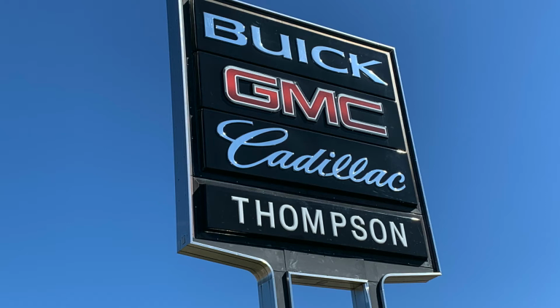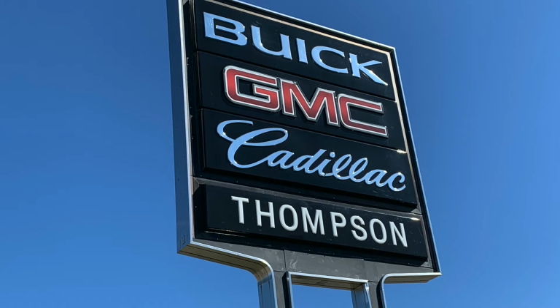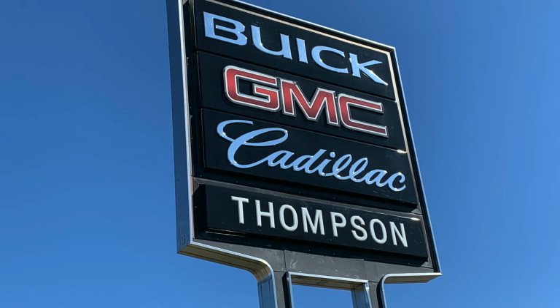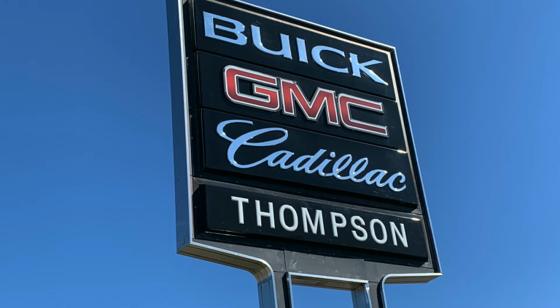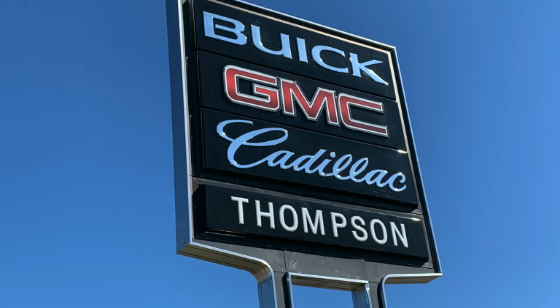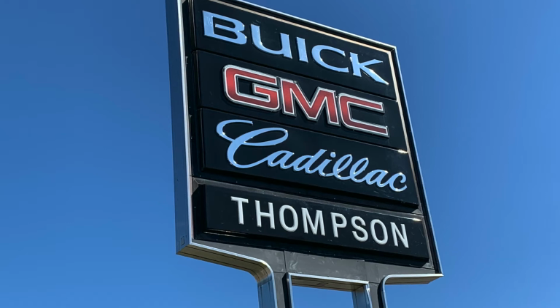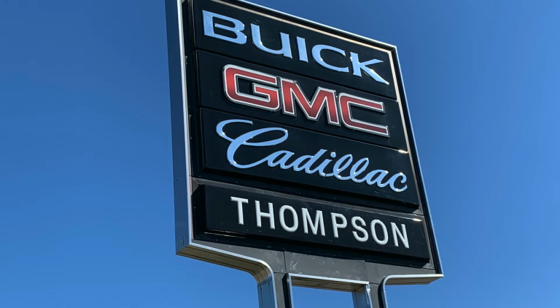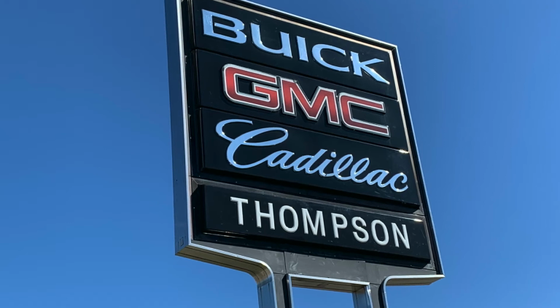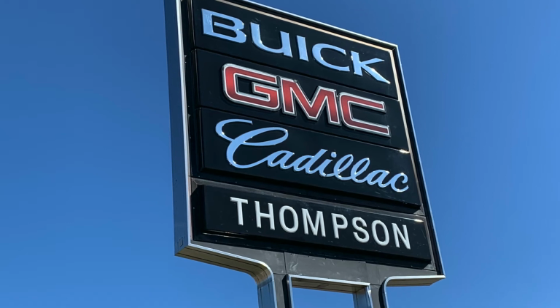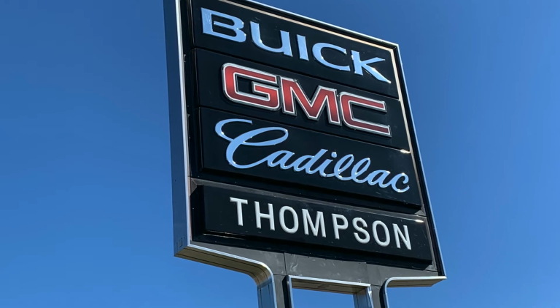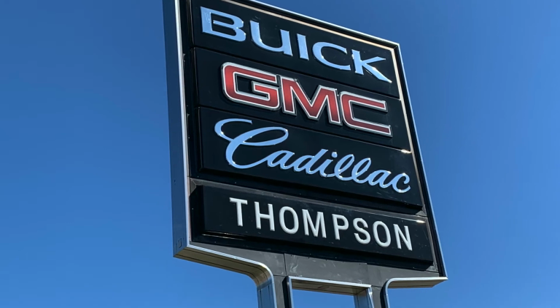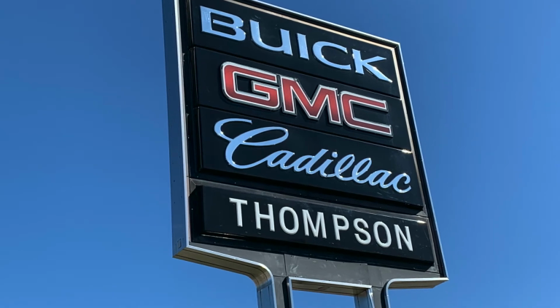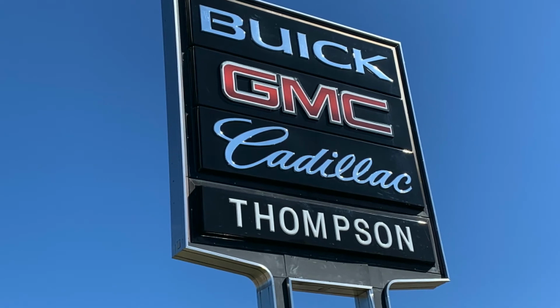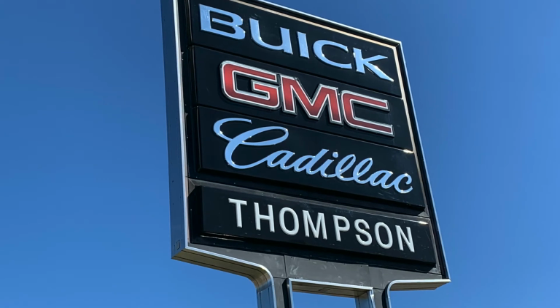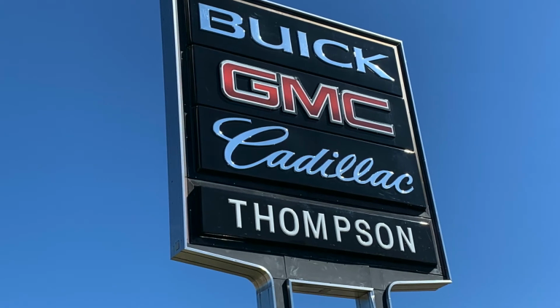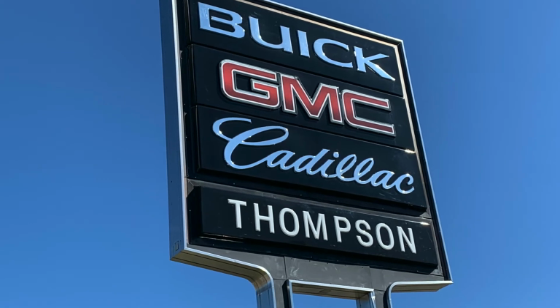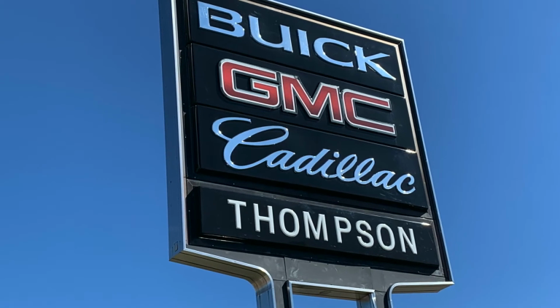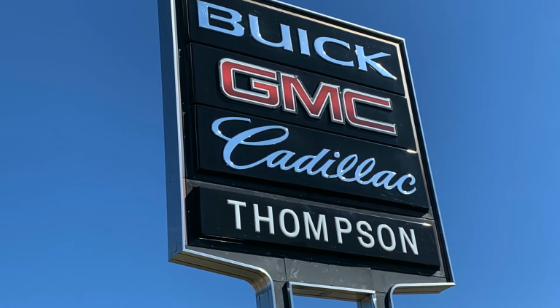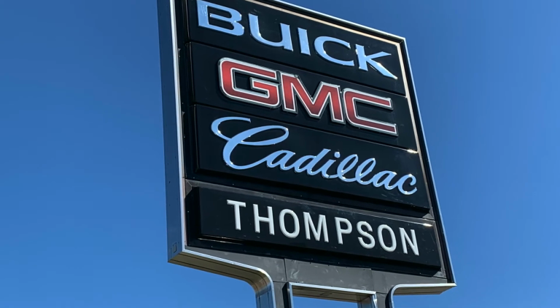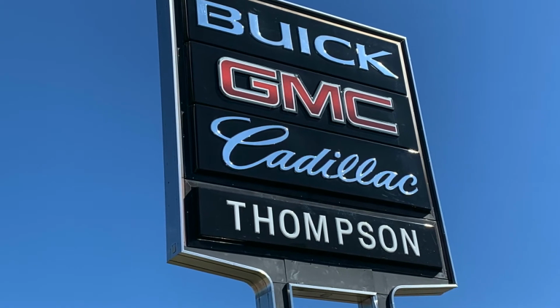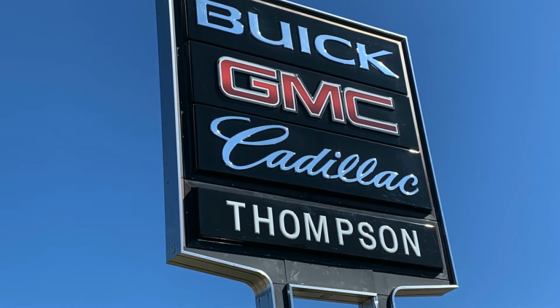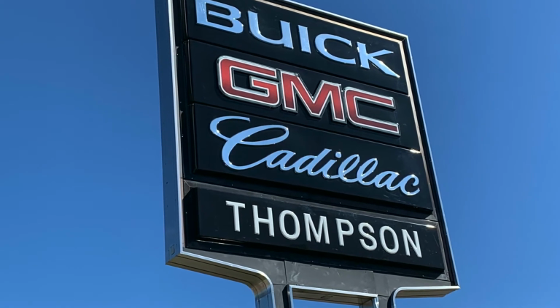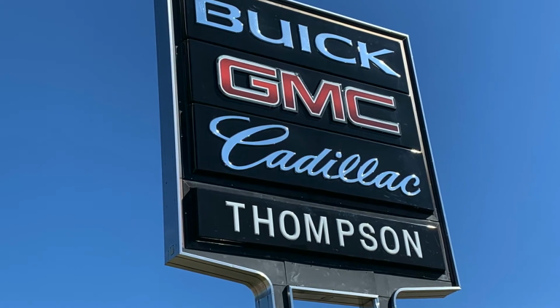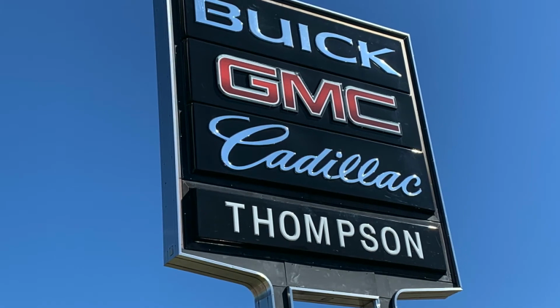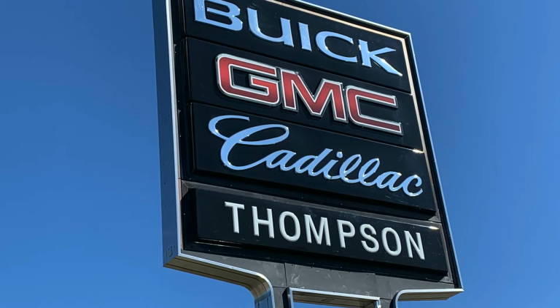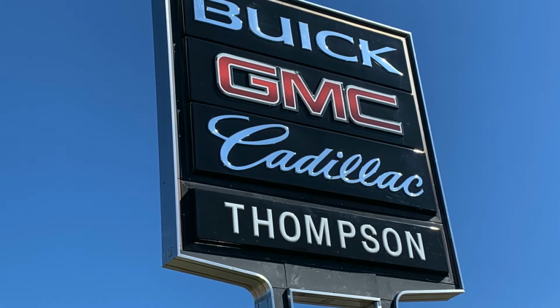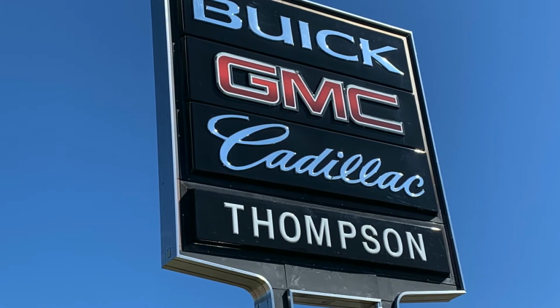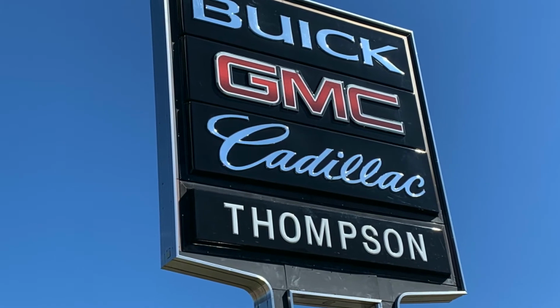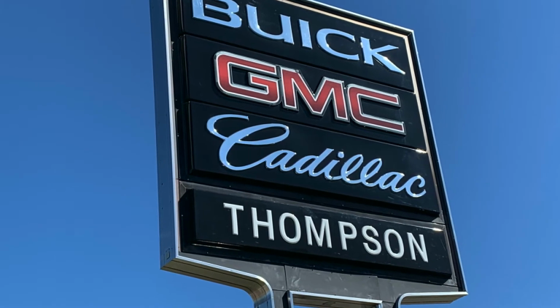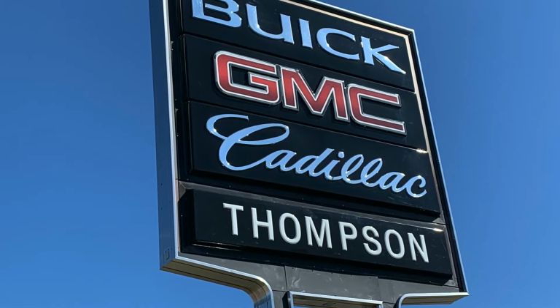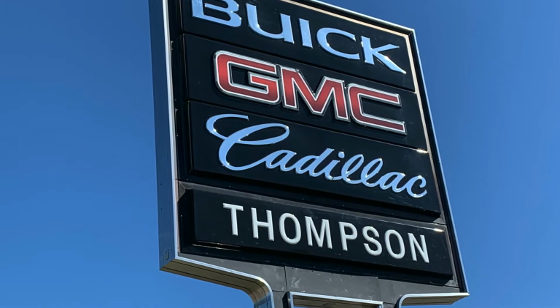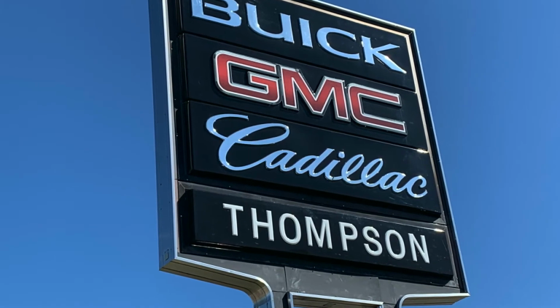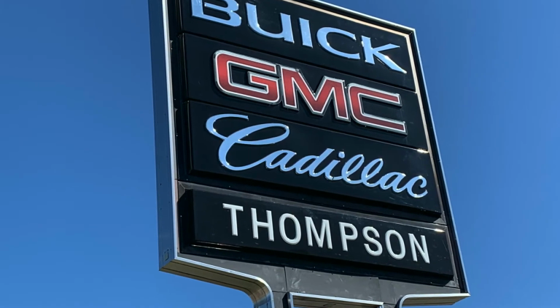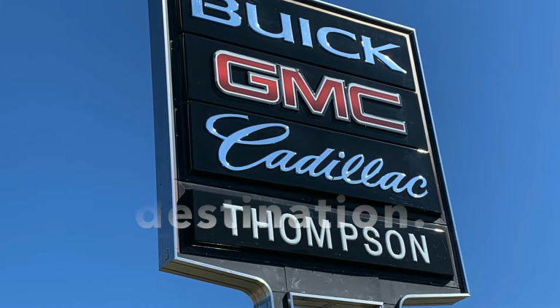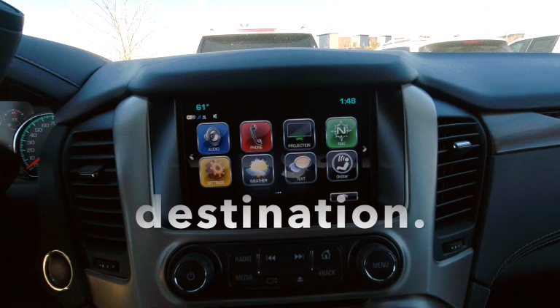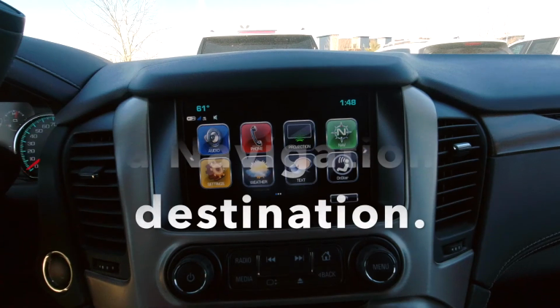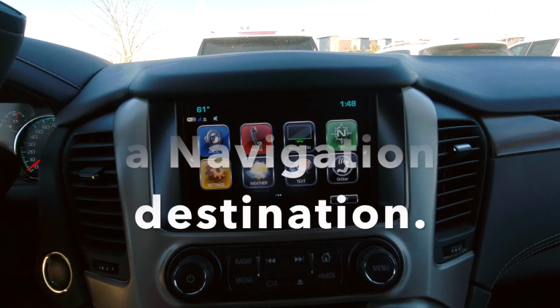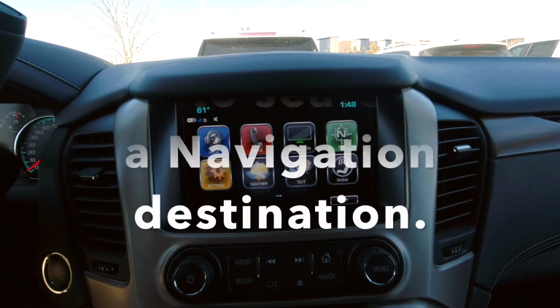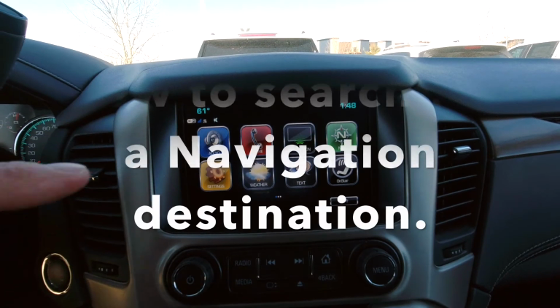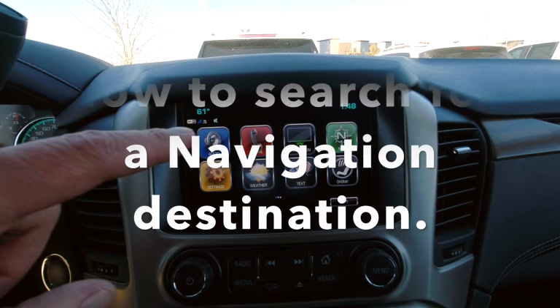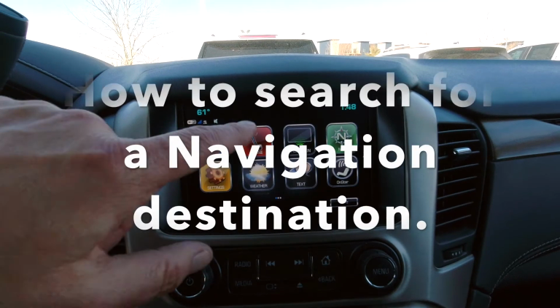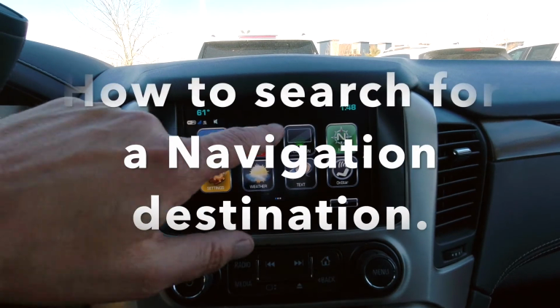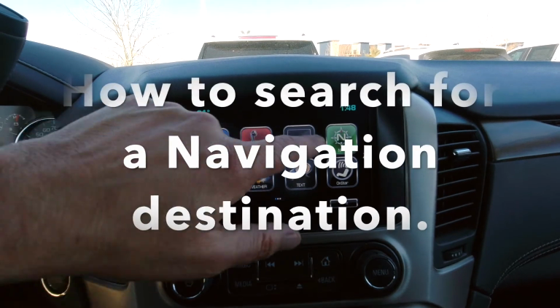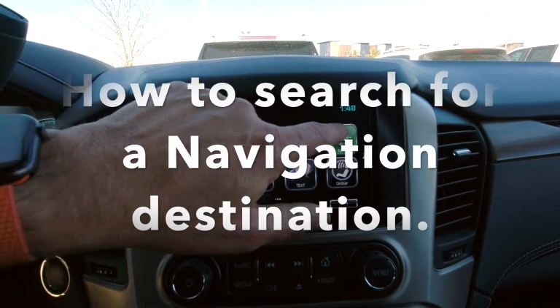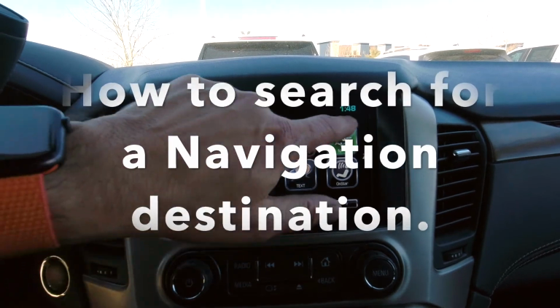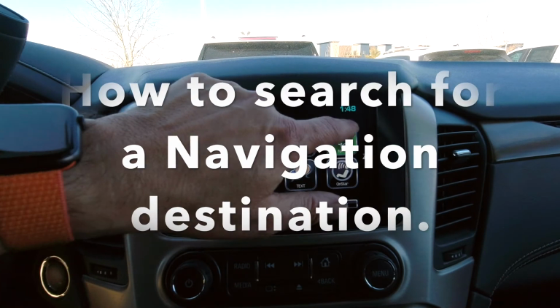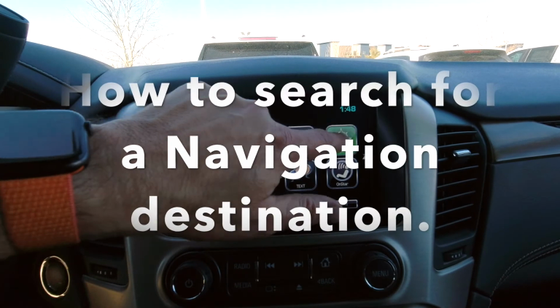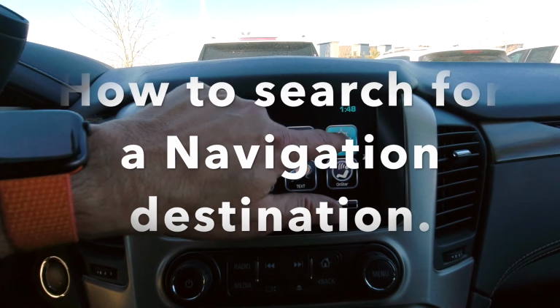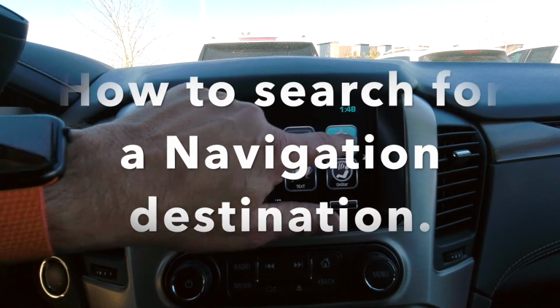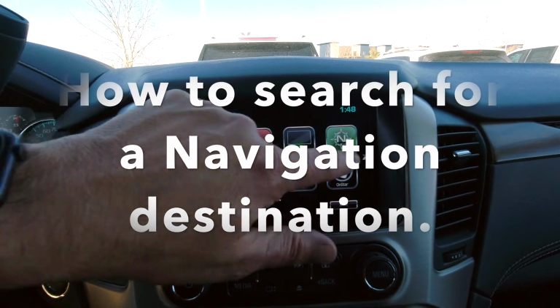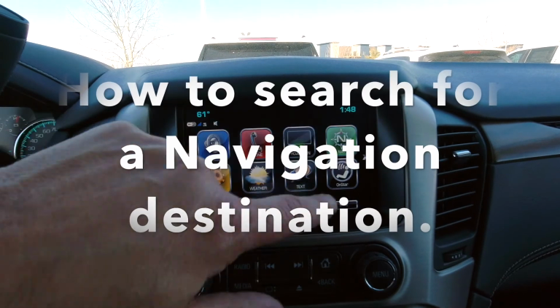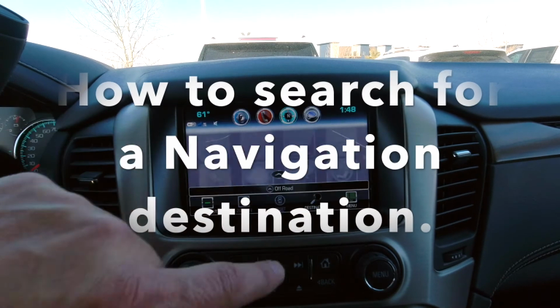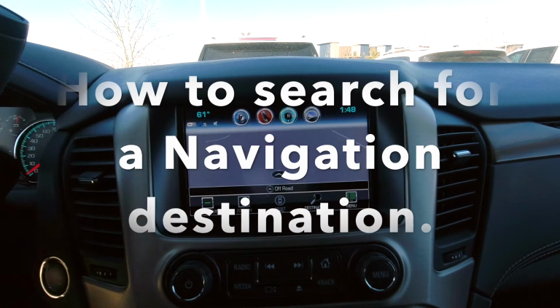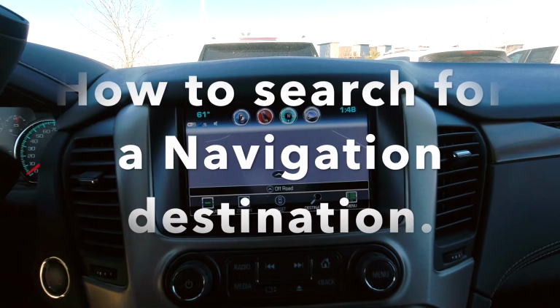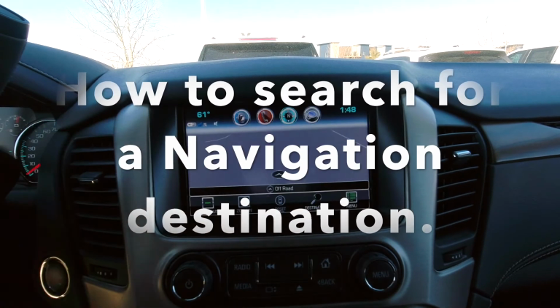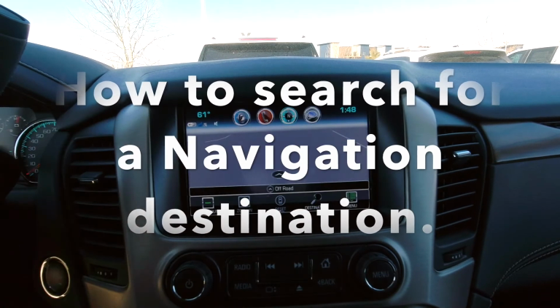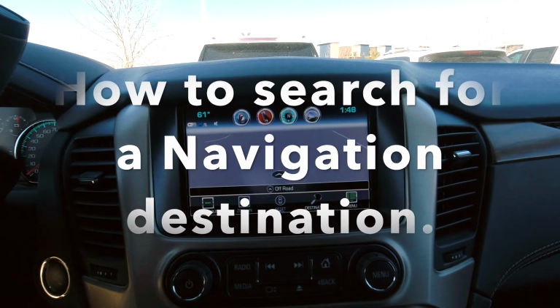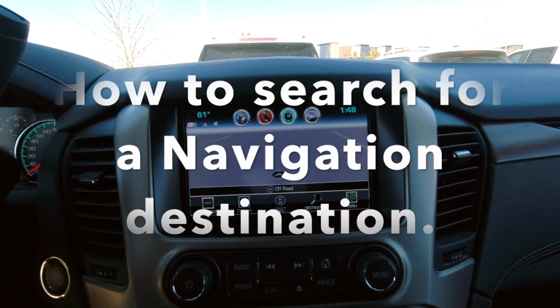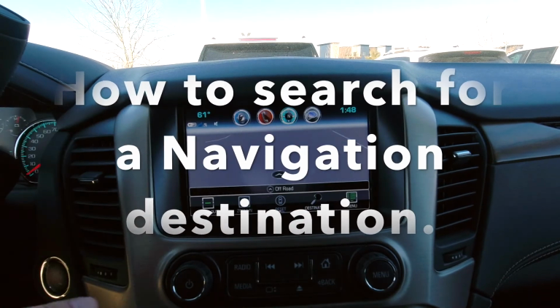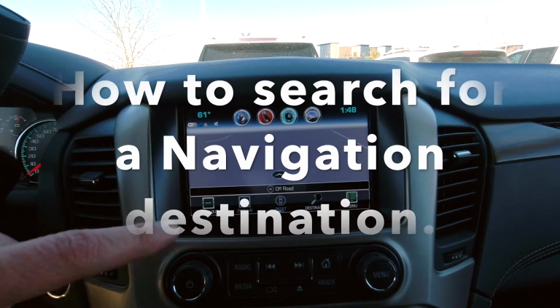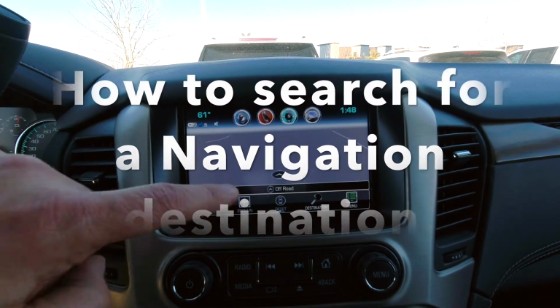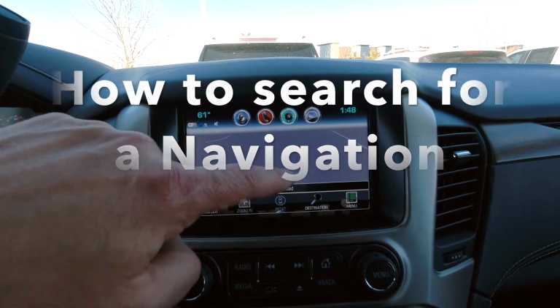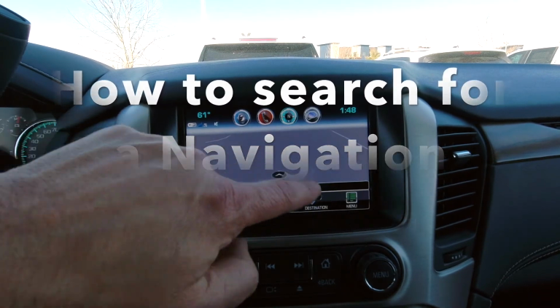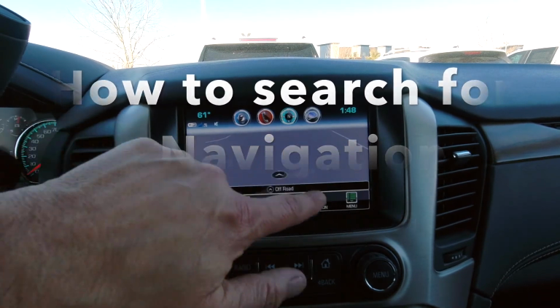This video is brought to you by Thompson Buick GMC Cadillac in Springfield, Missouri, and I'm Andy Harris. This is how to search for a navigation destination.